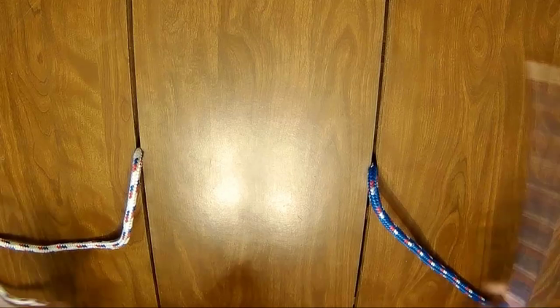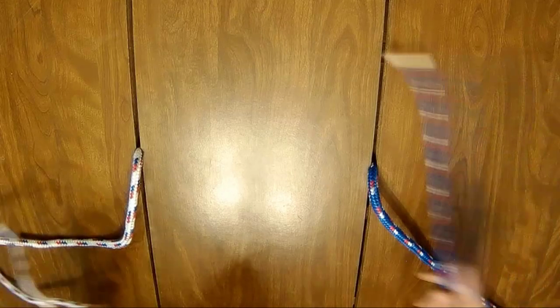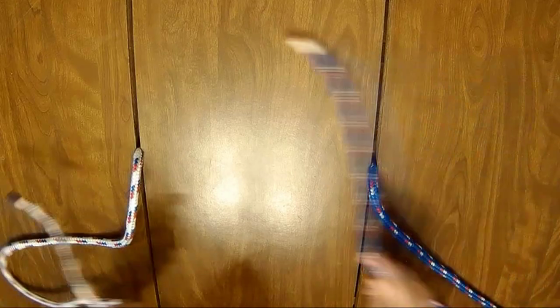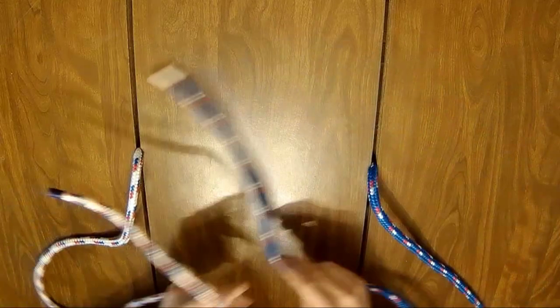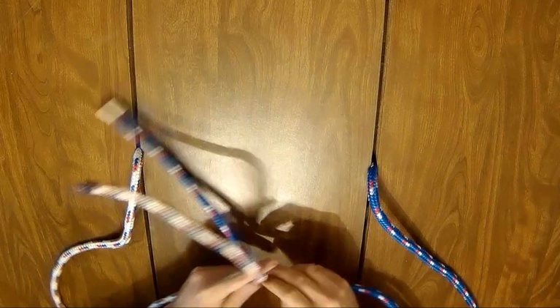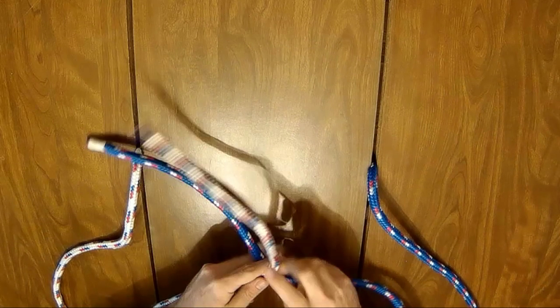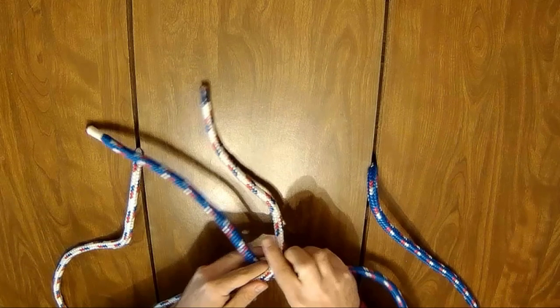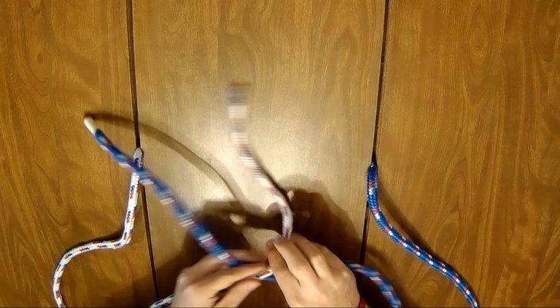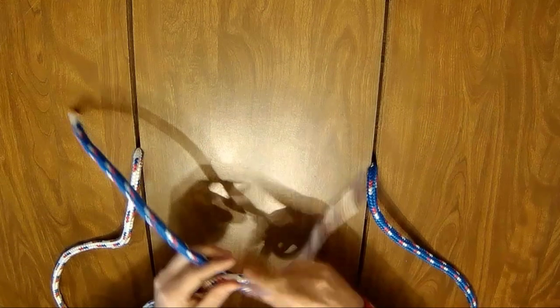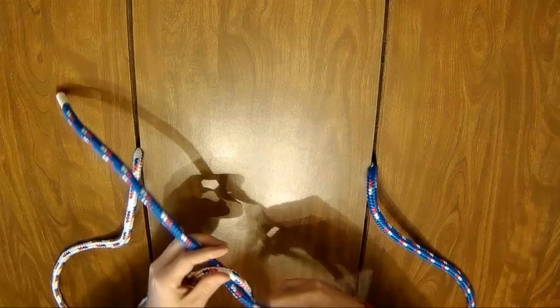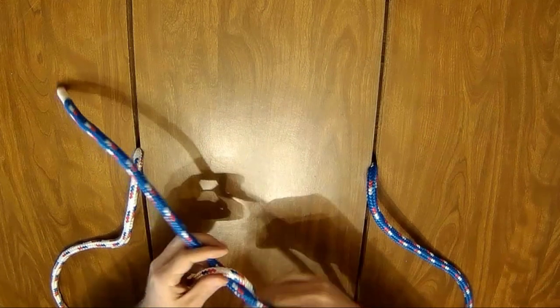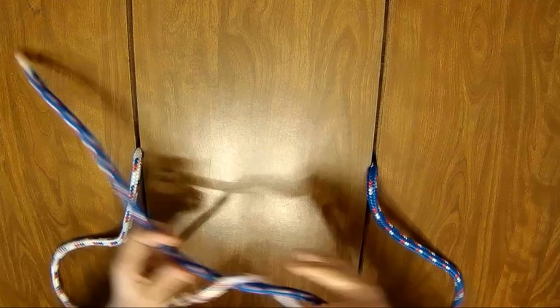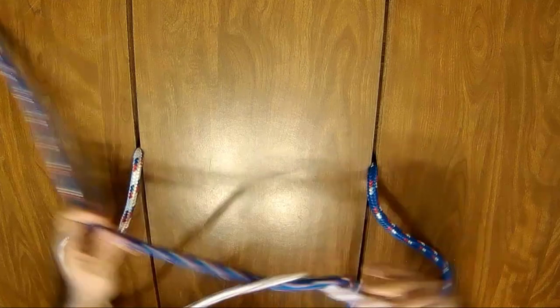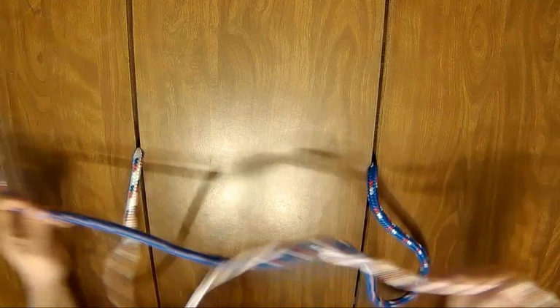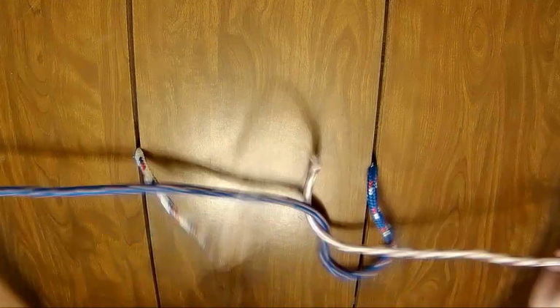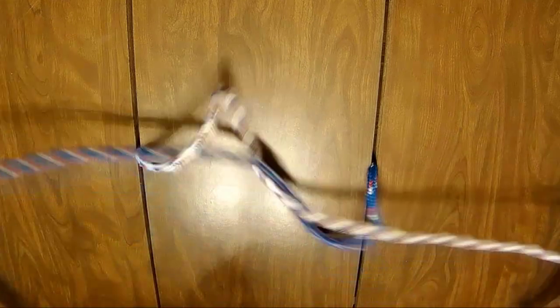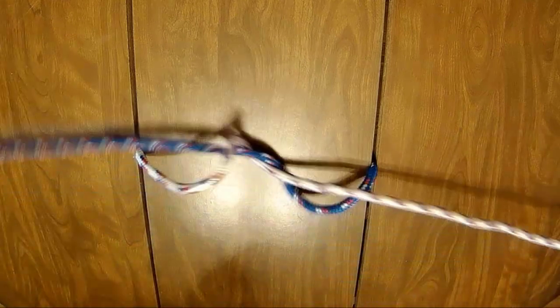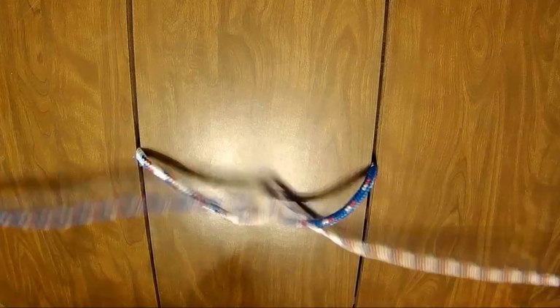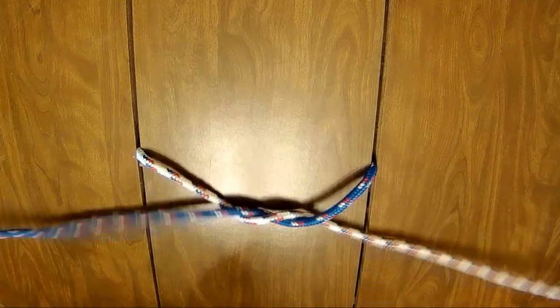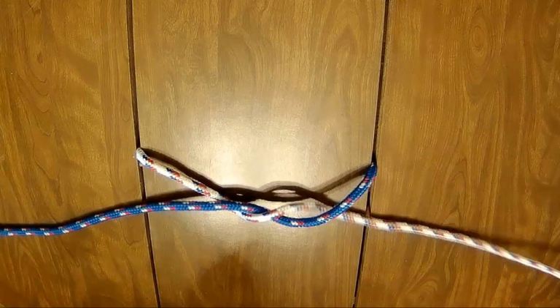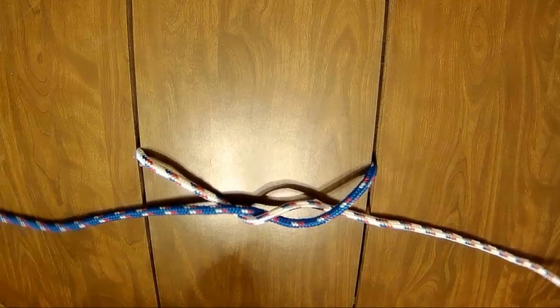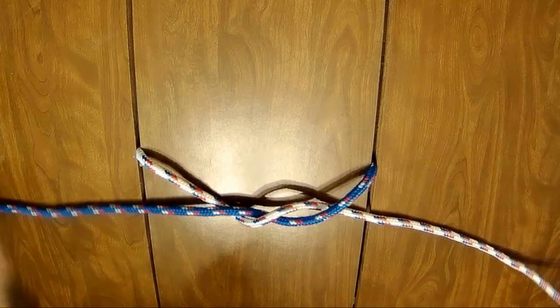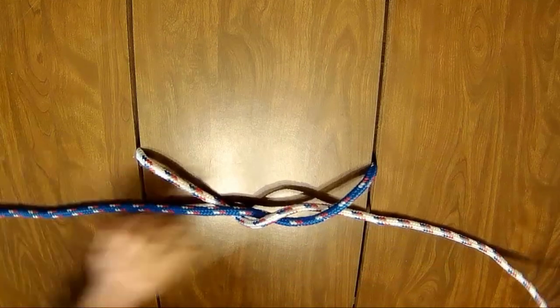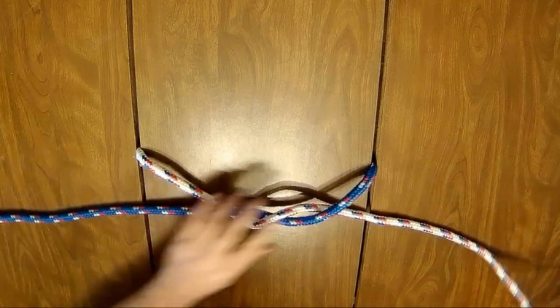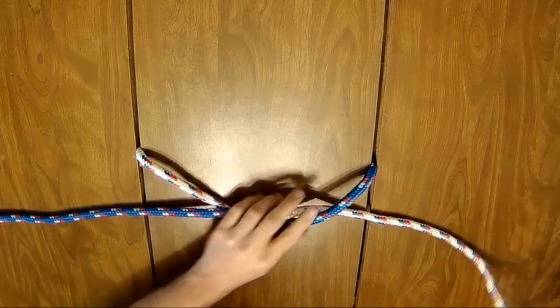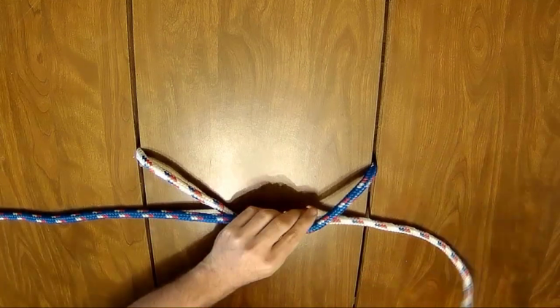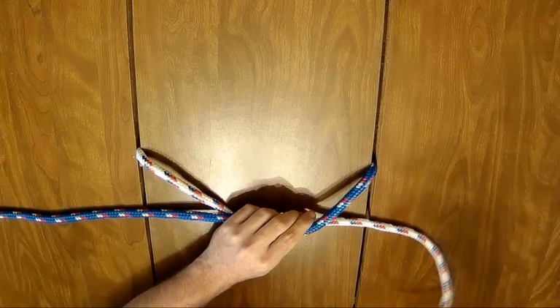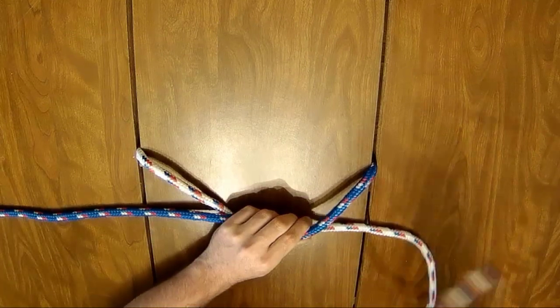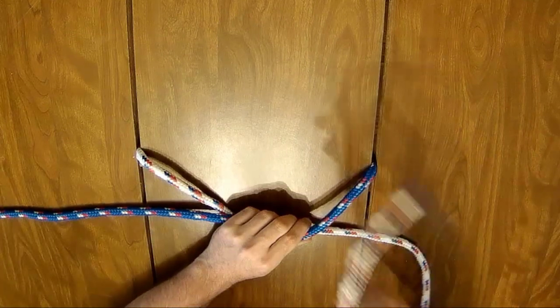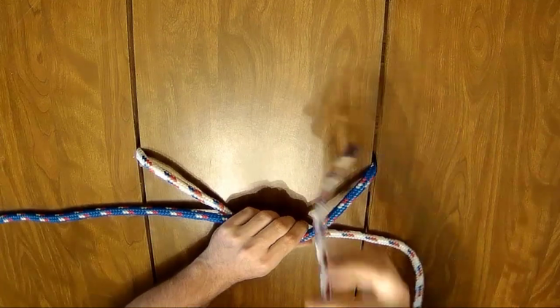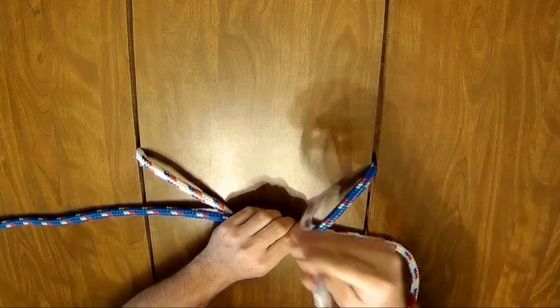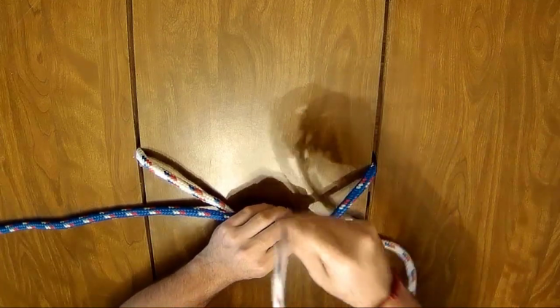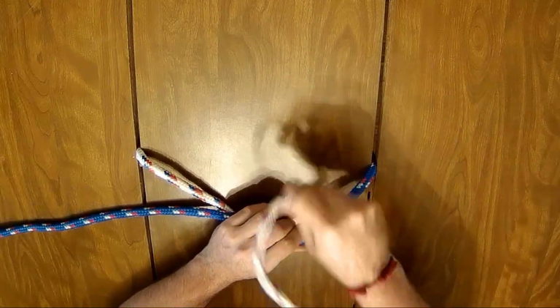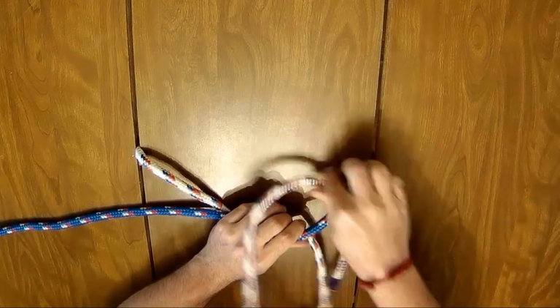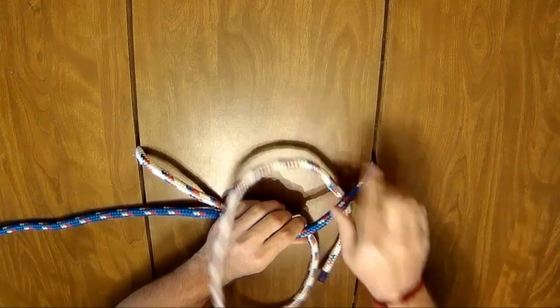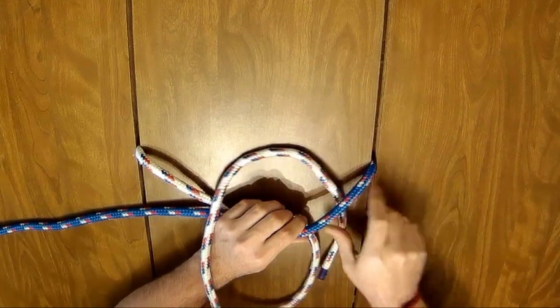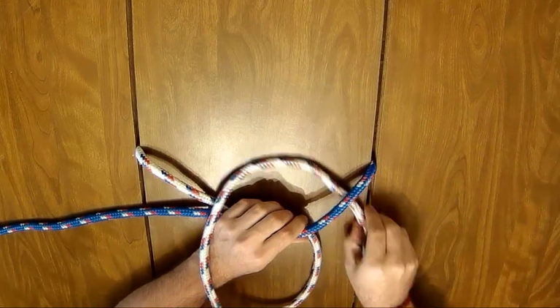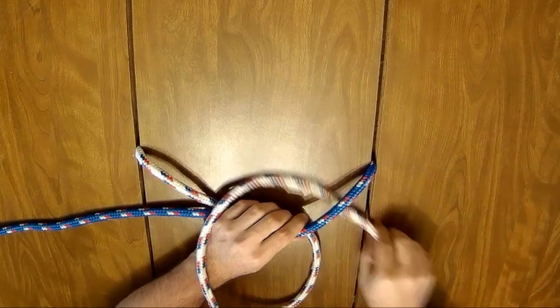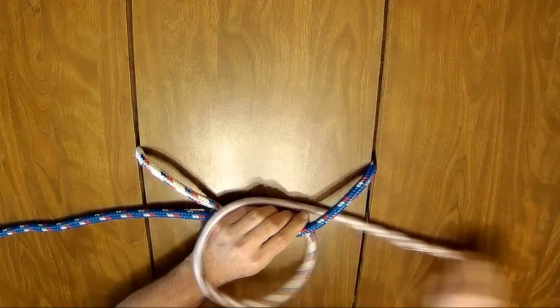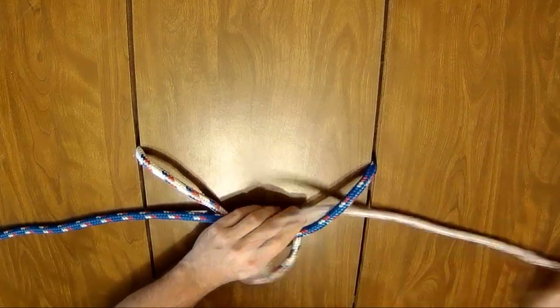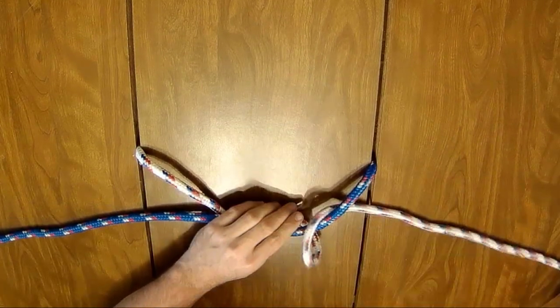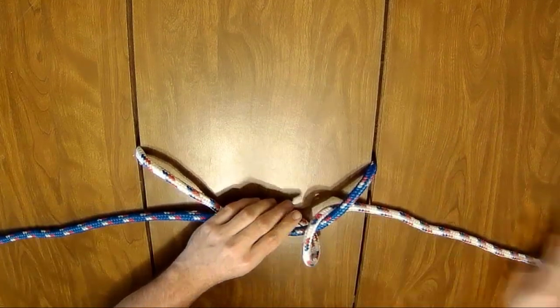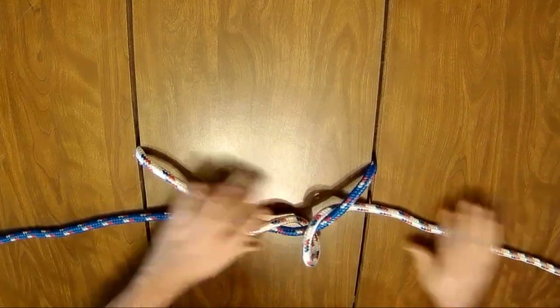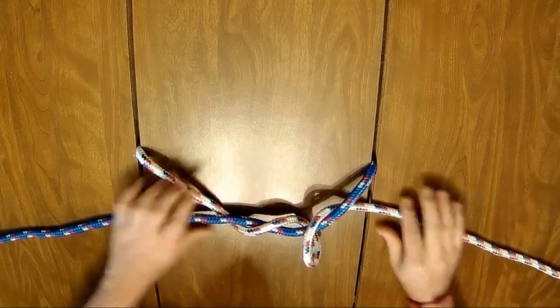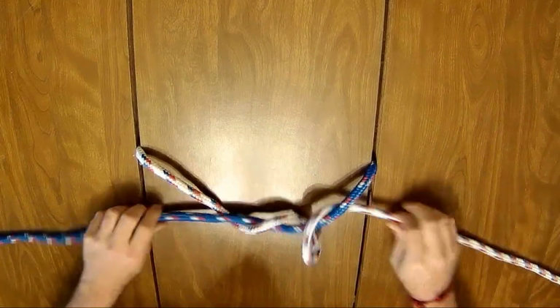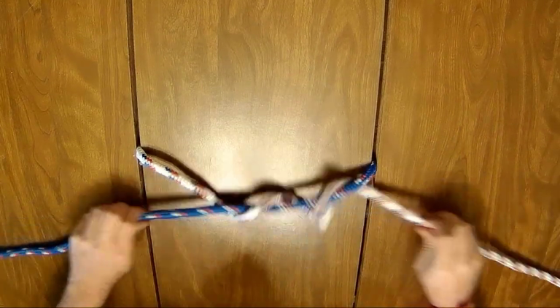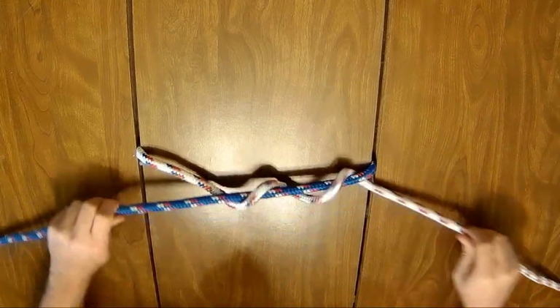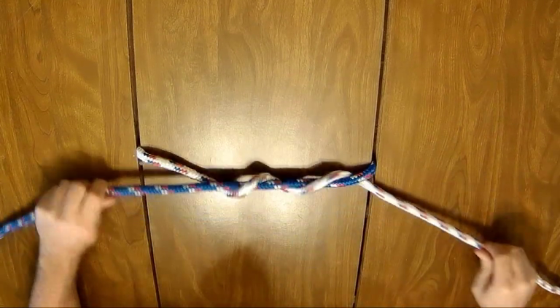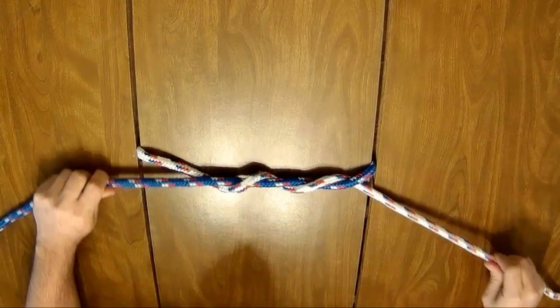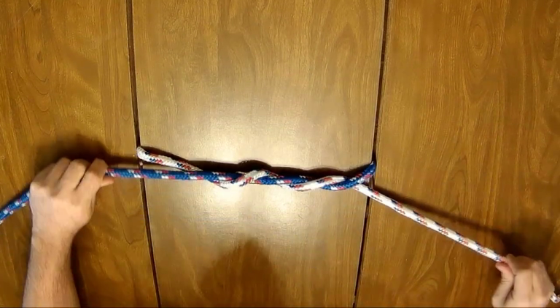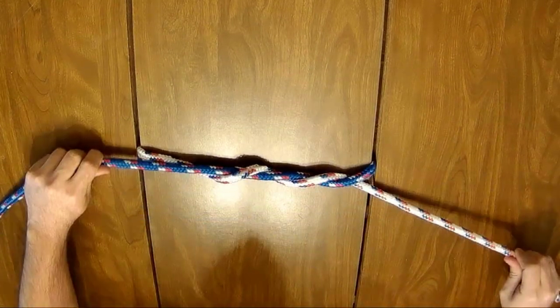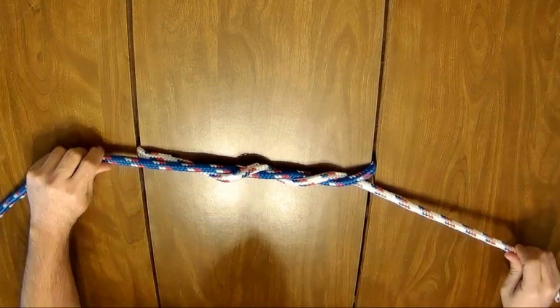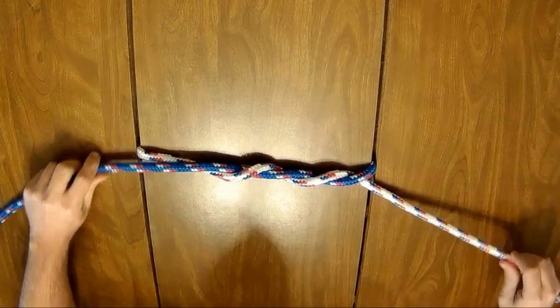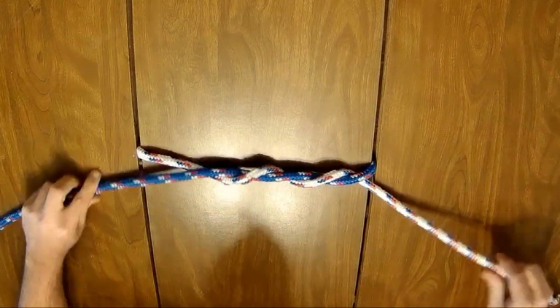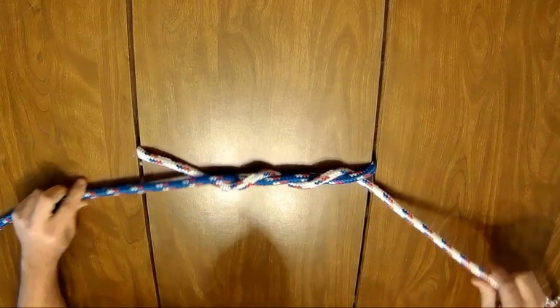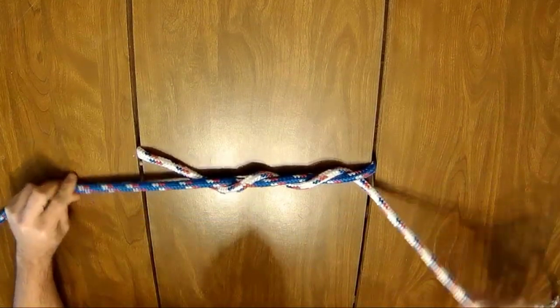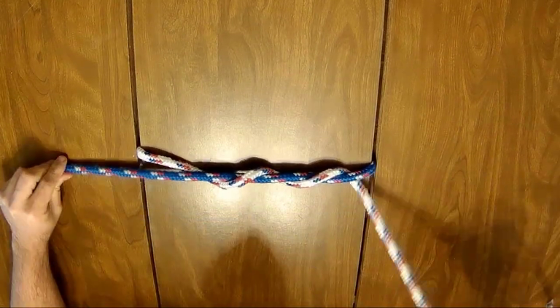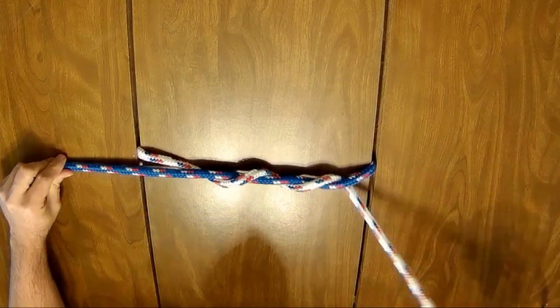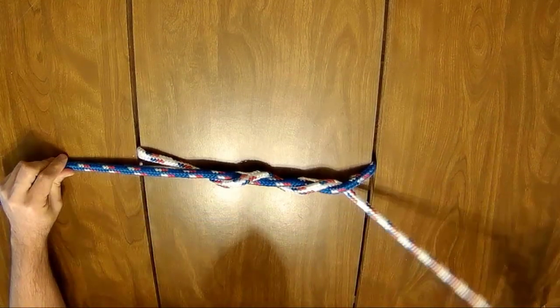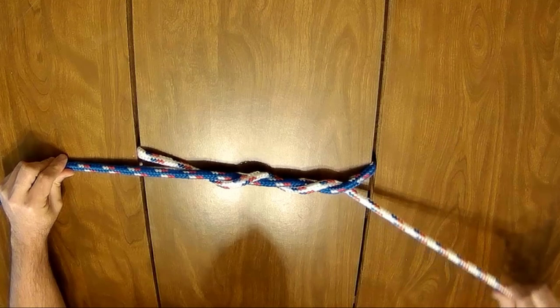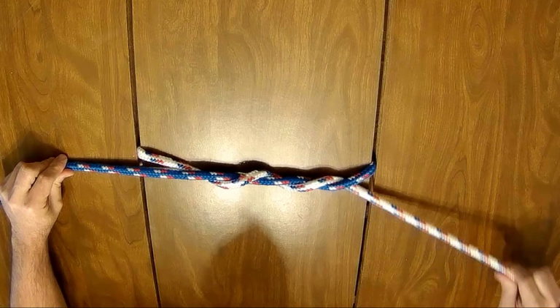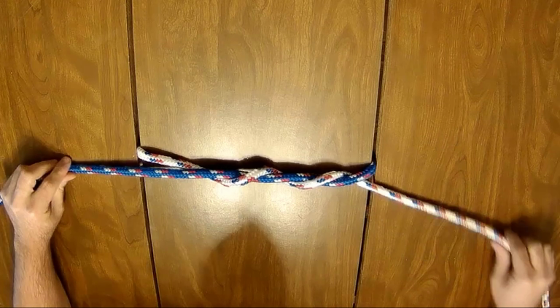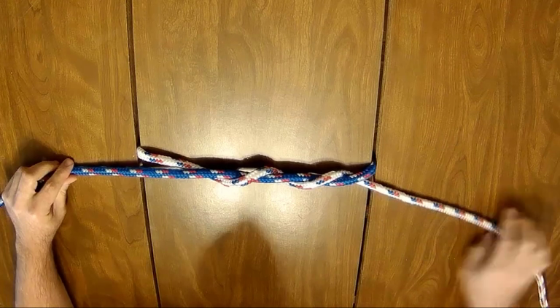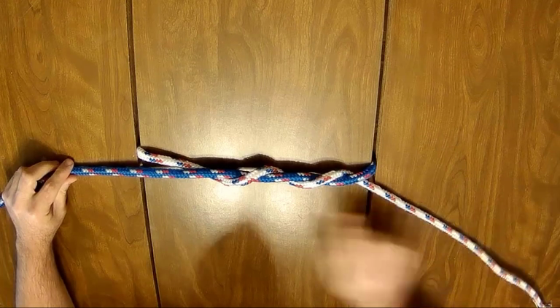If you are having trouble with the knot slipping while doing the bunny ear portion, simply add another turn during the starting knot.